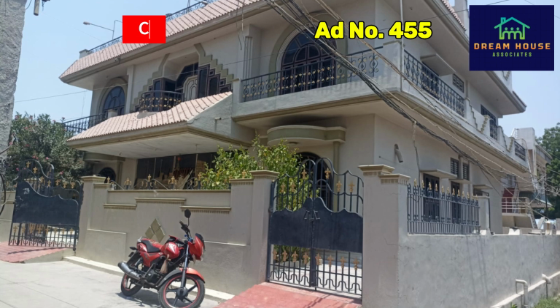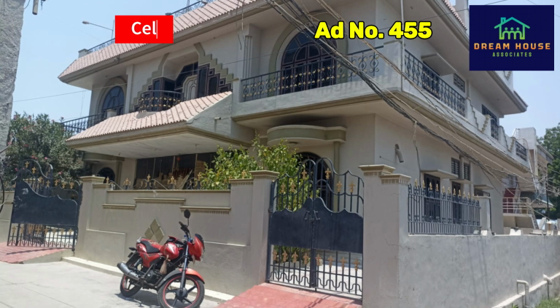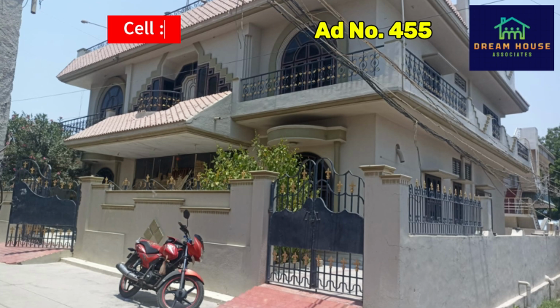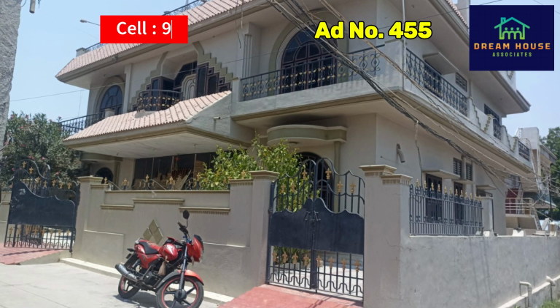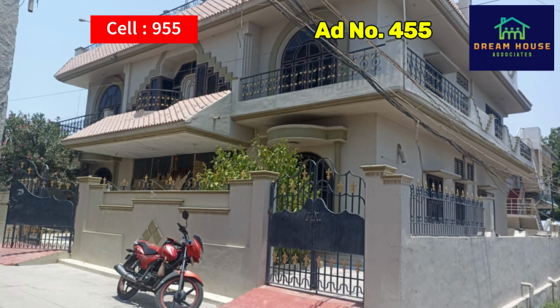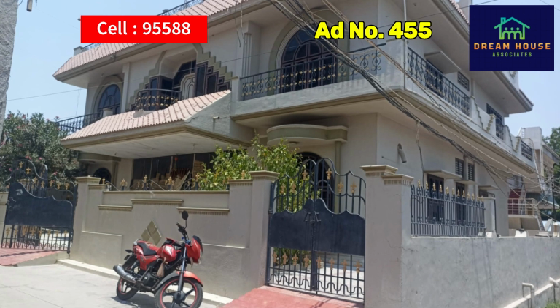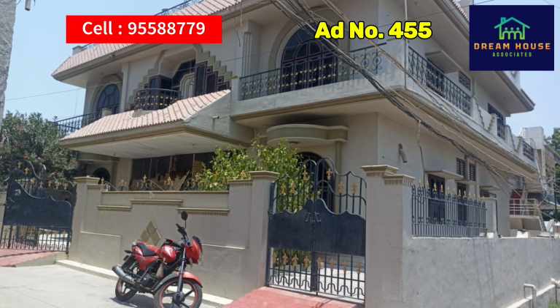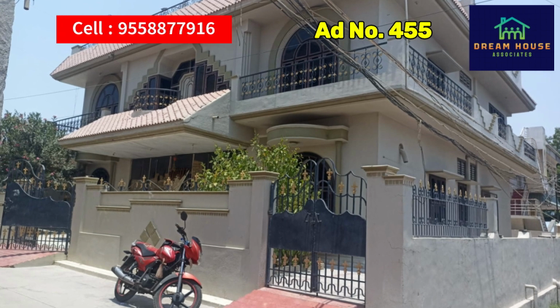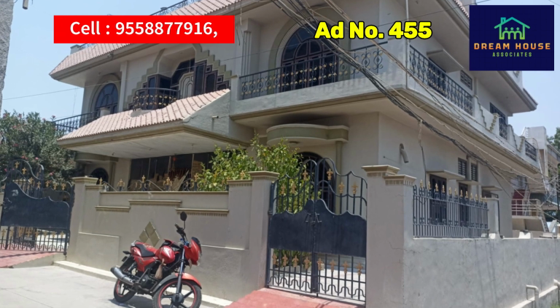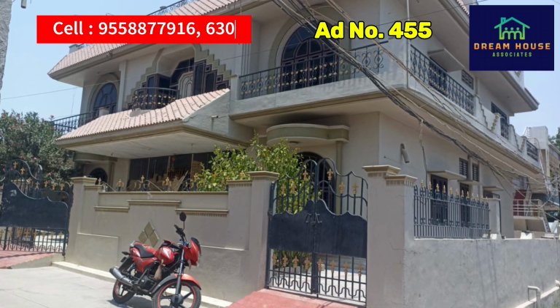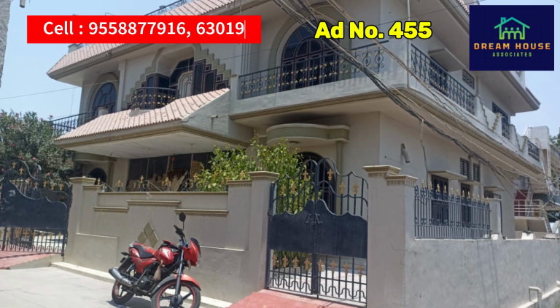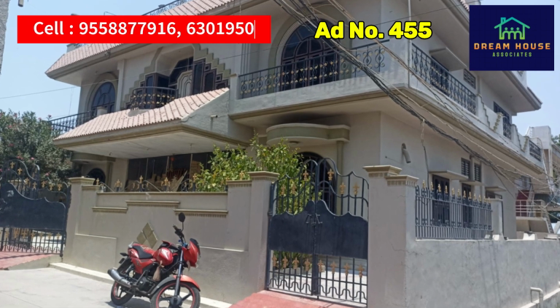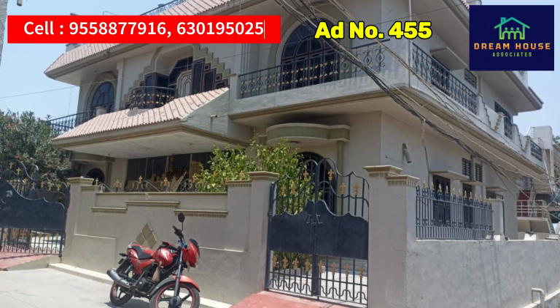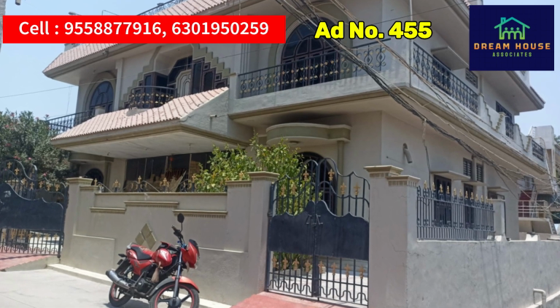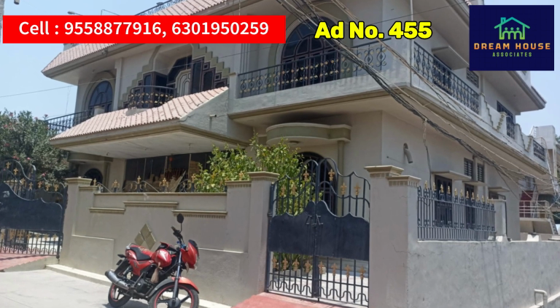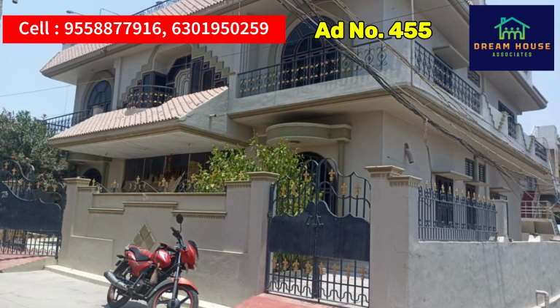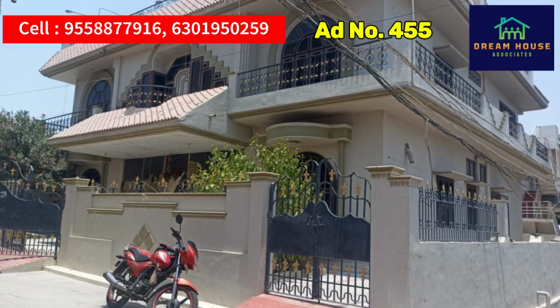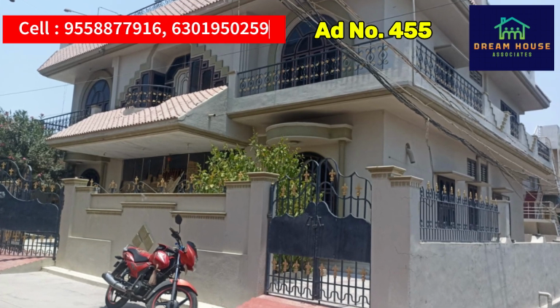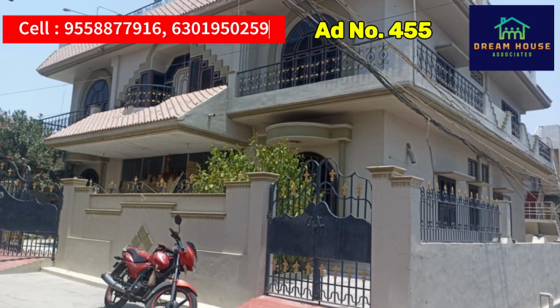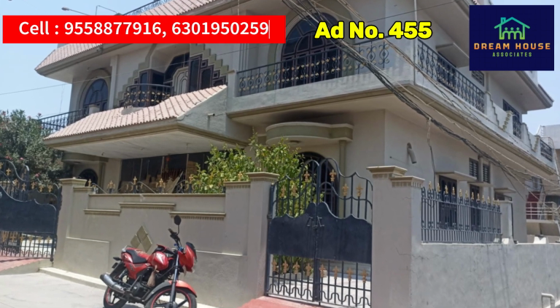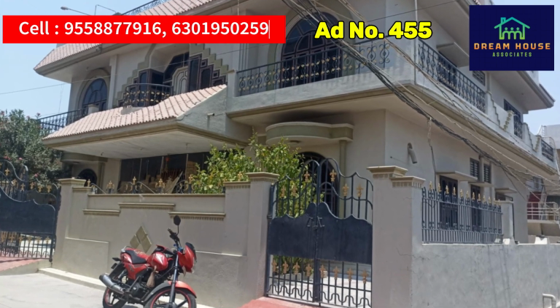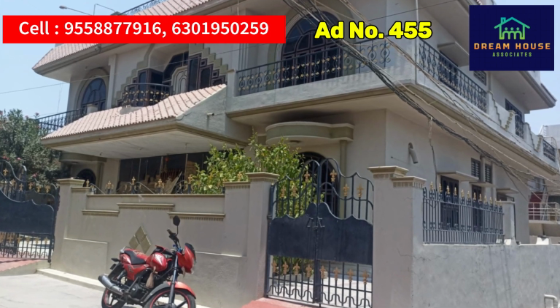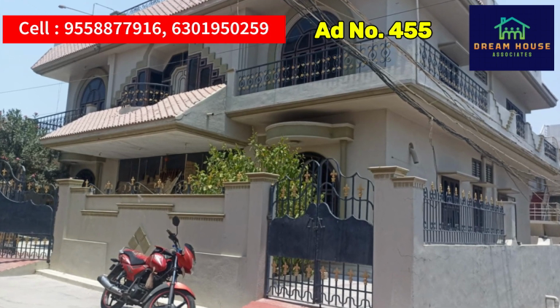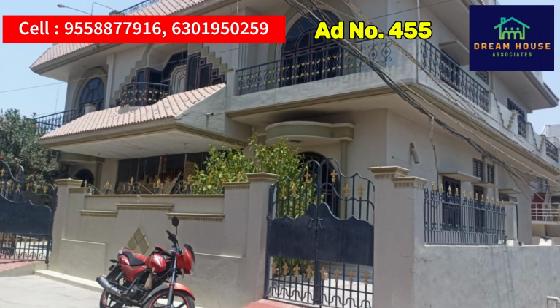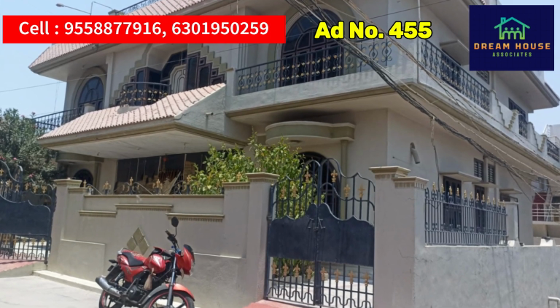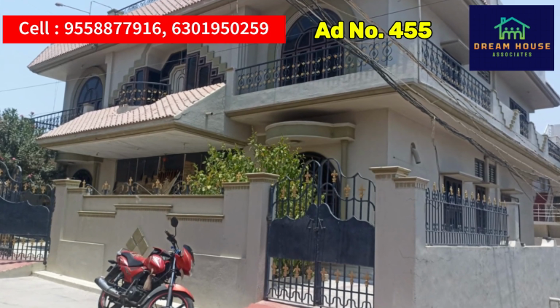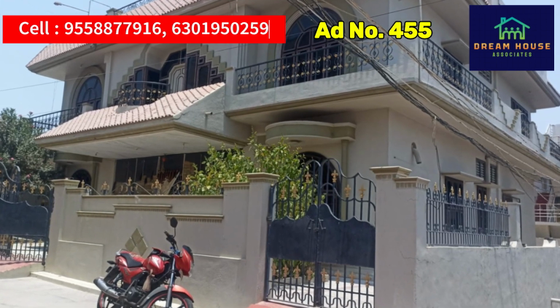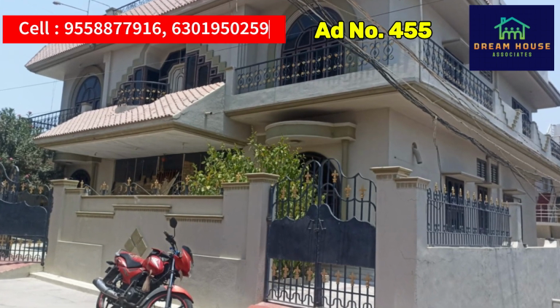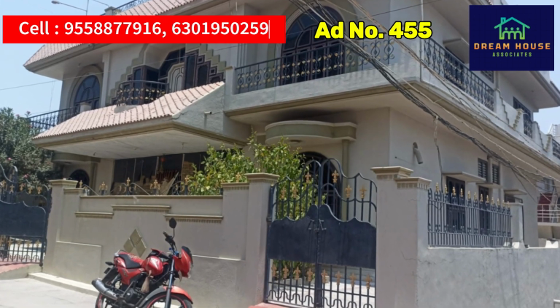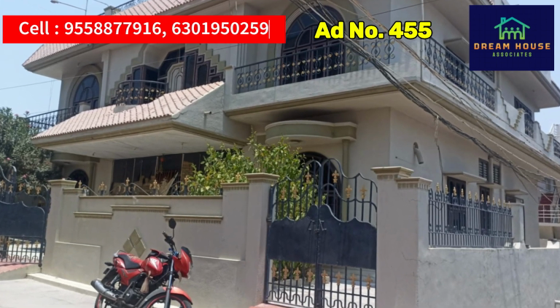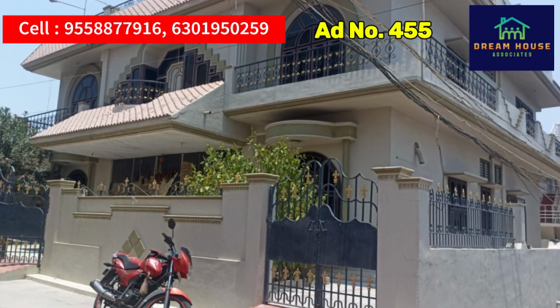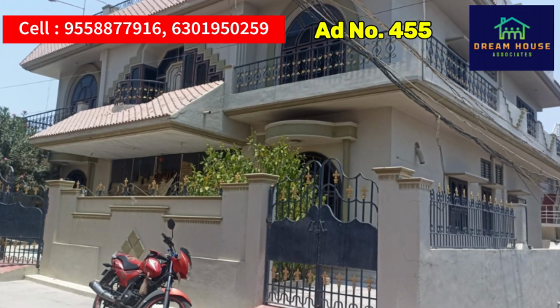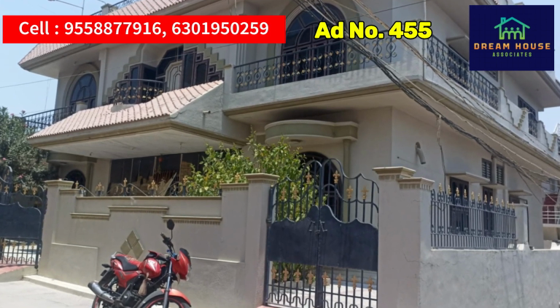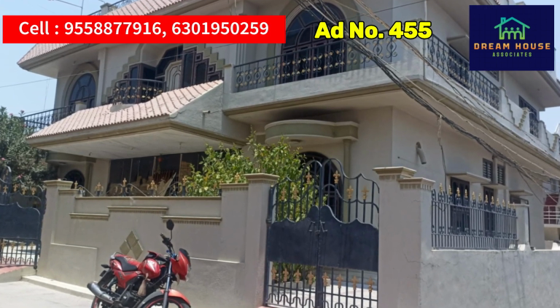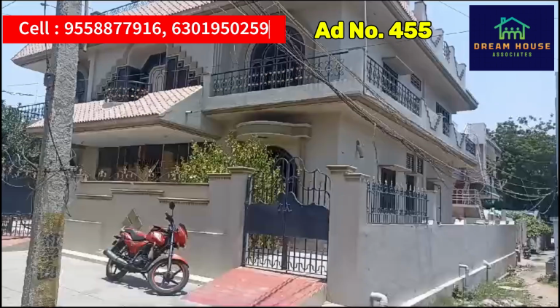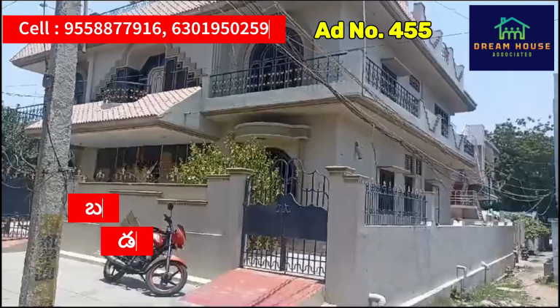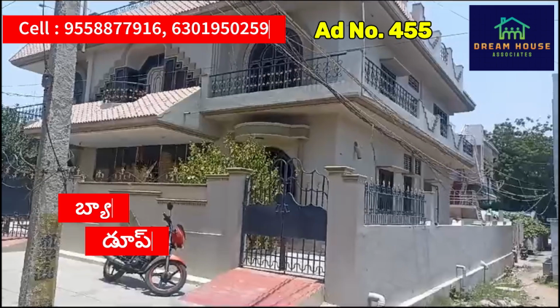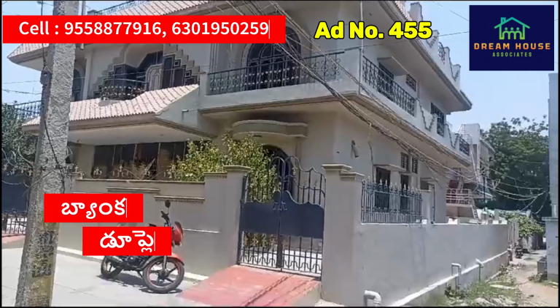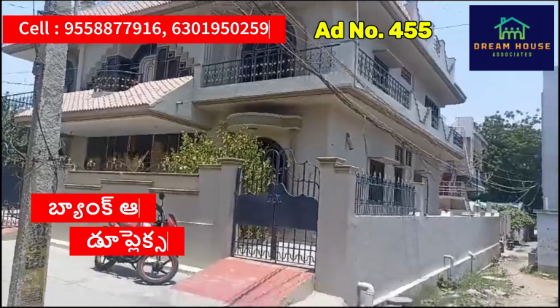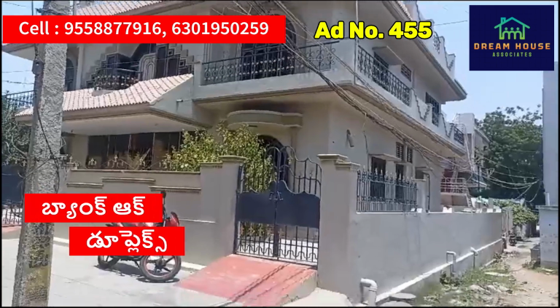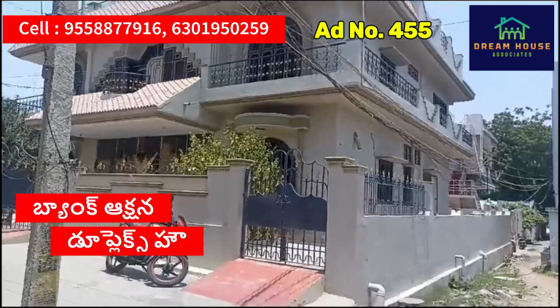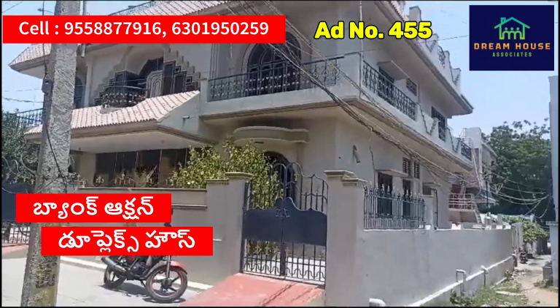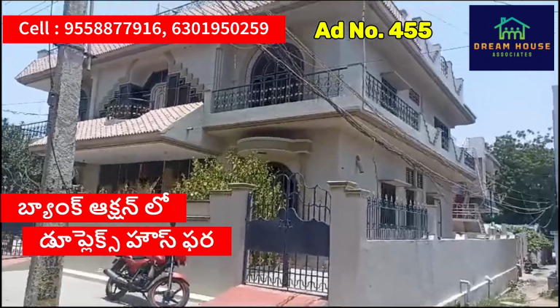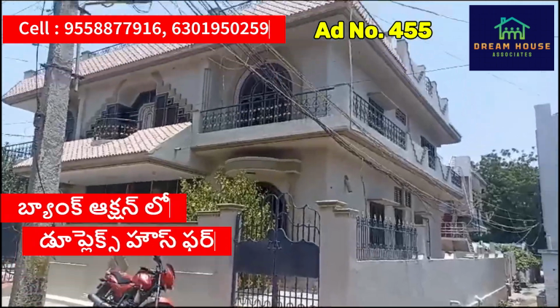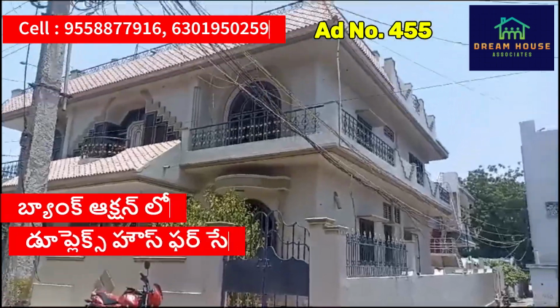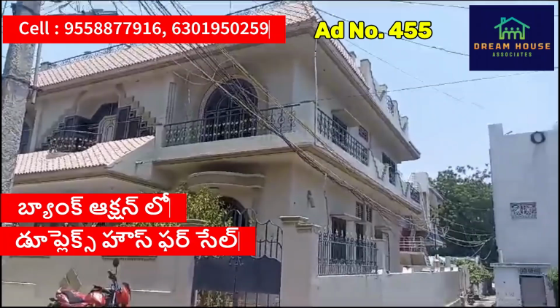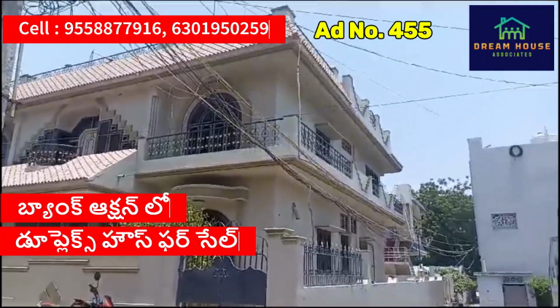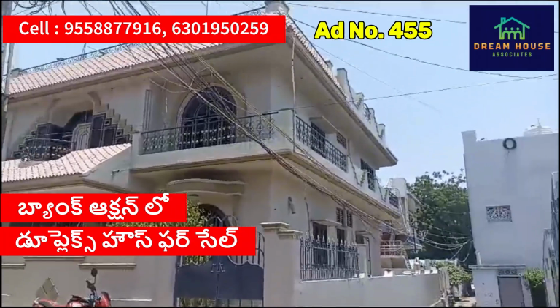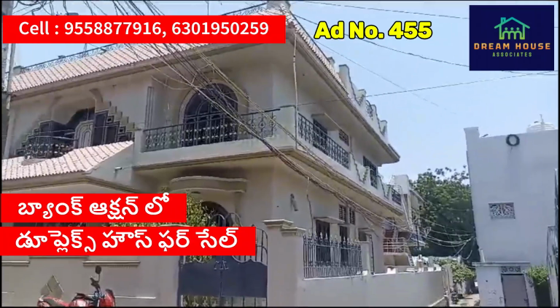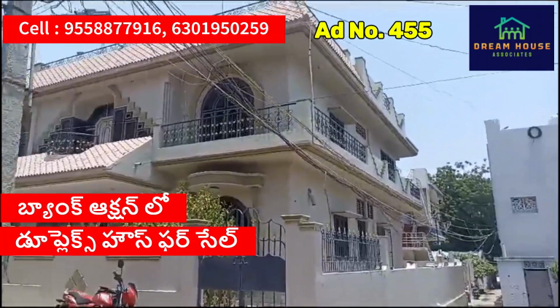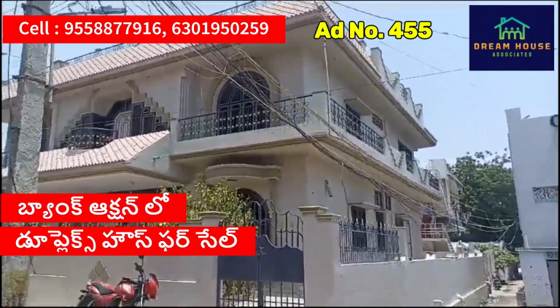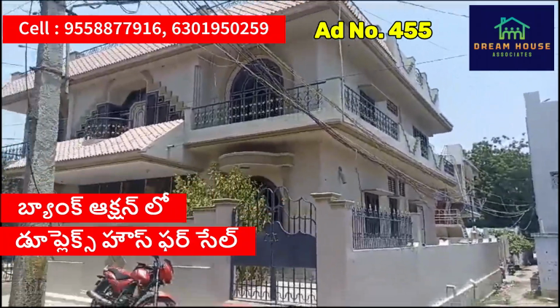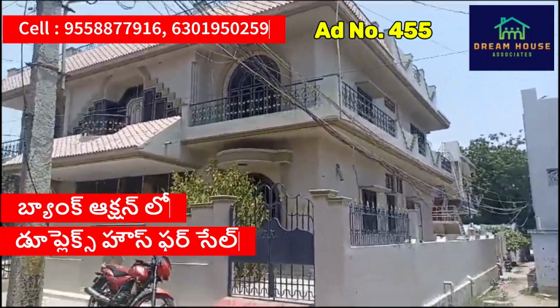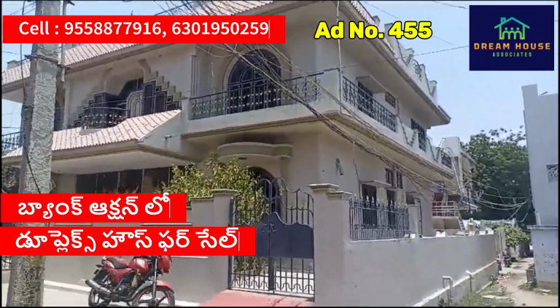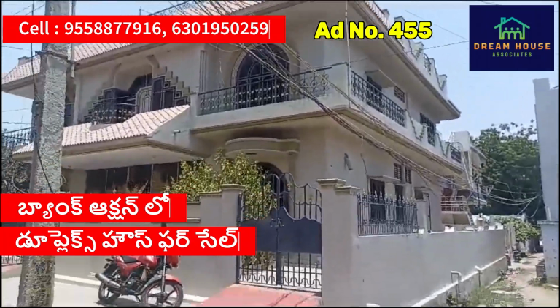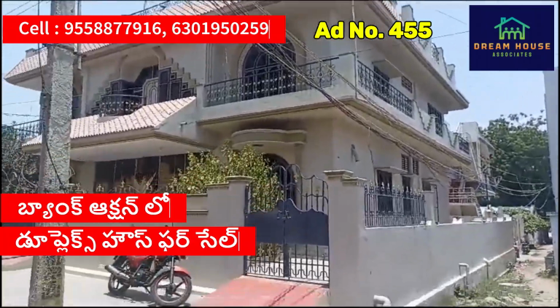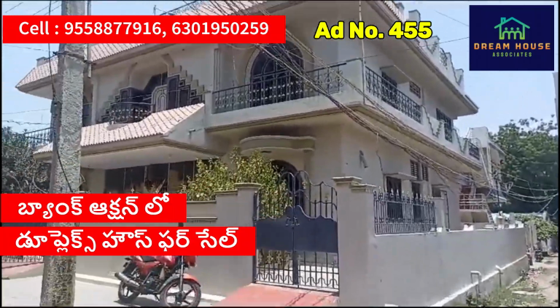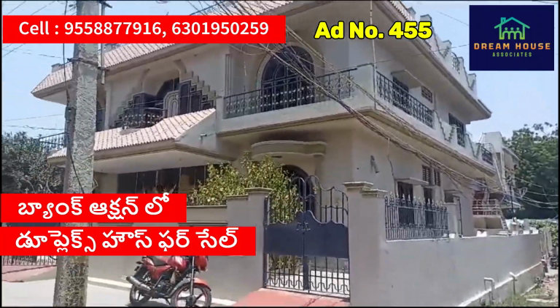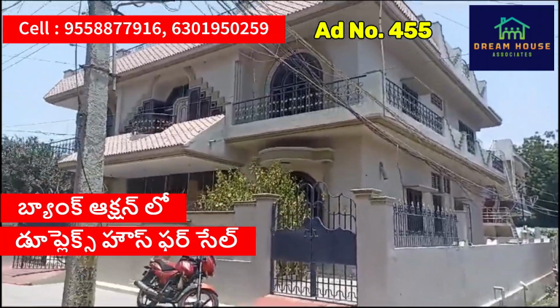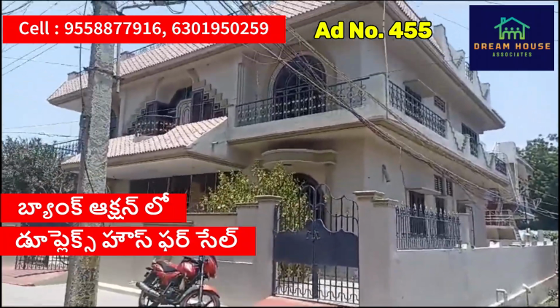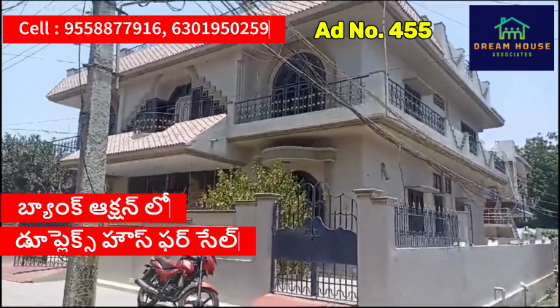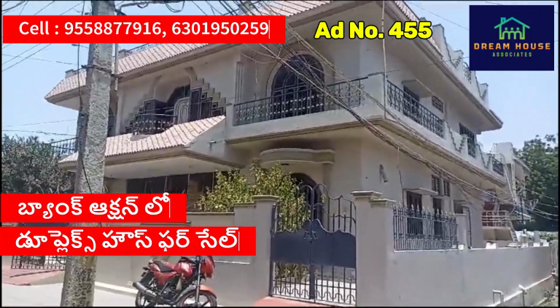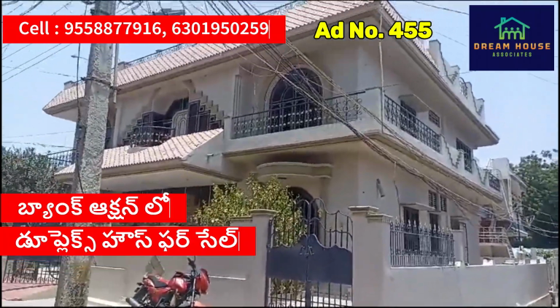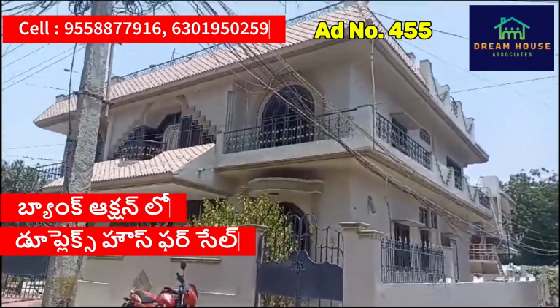Hi, hello, this is Dreamers Associates Kids. We have a duplex house in Bangkok. This is the house.